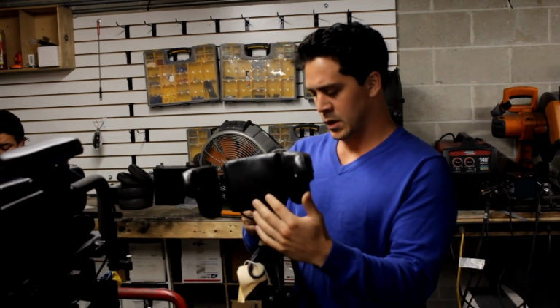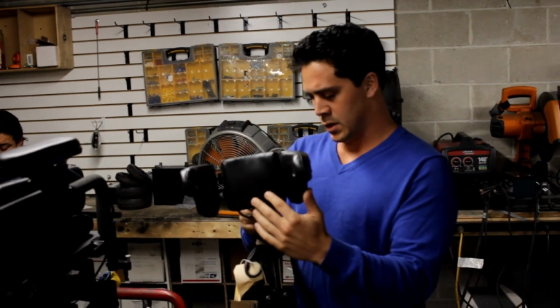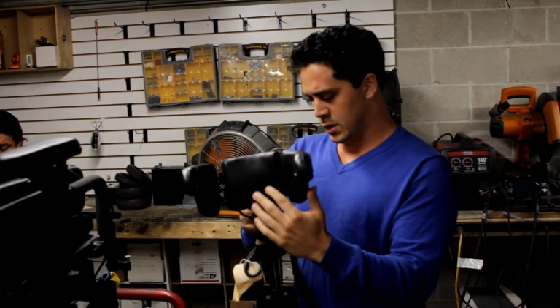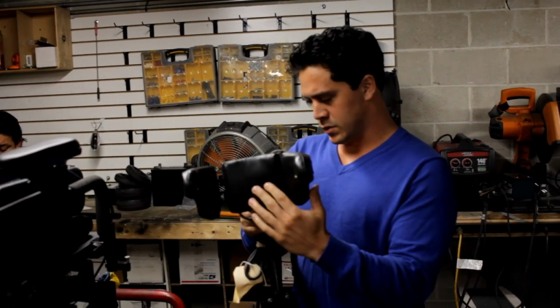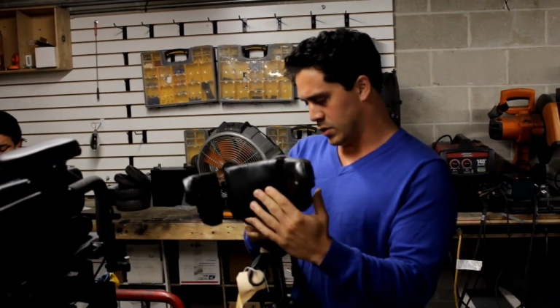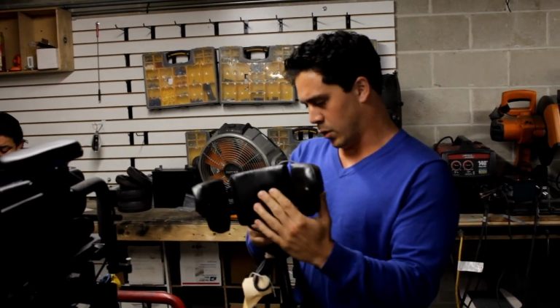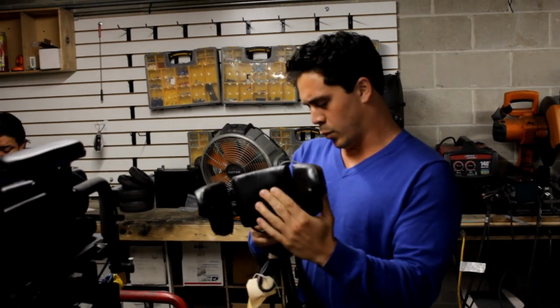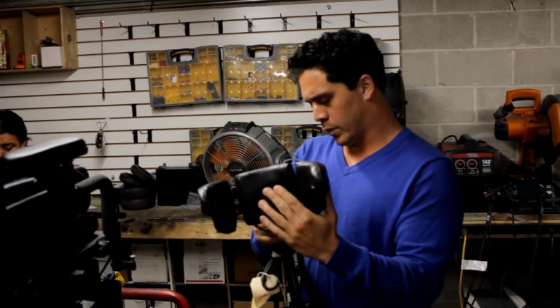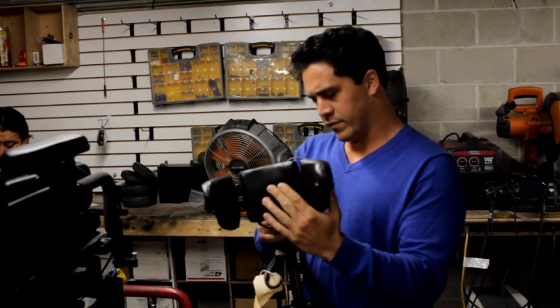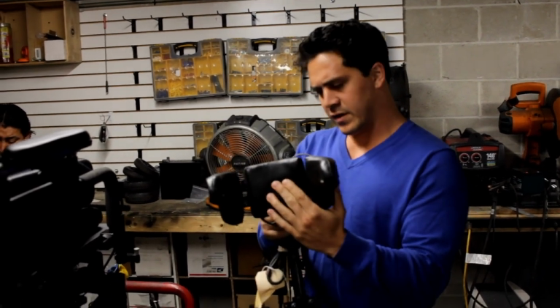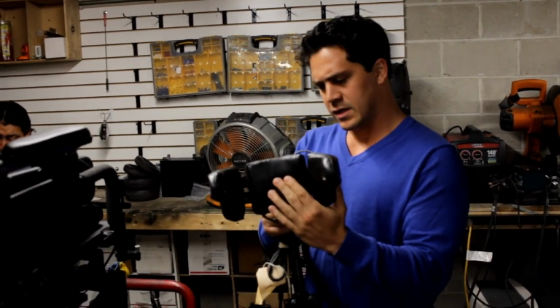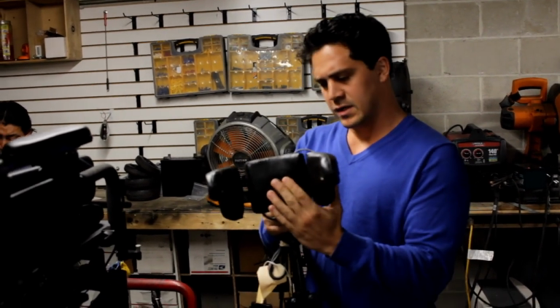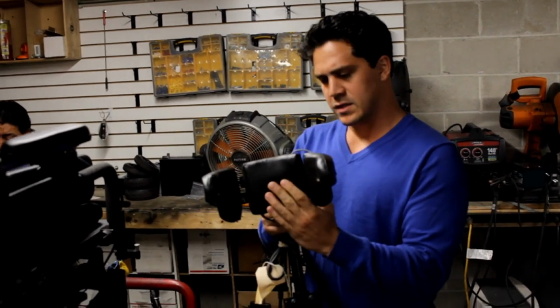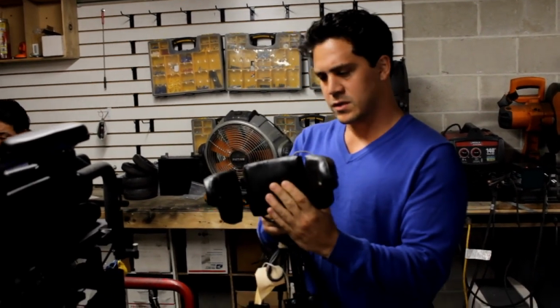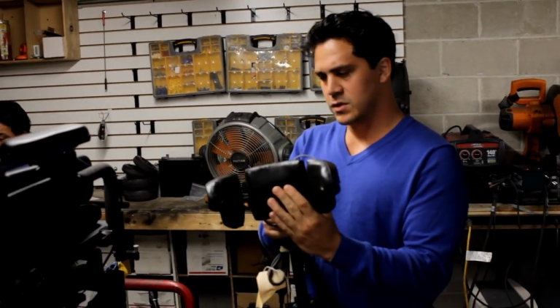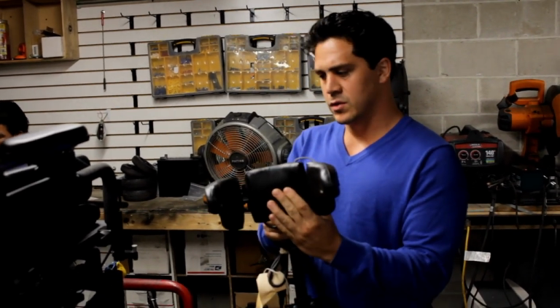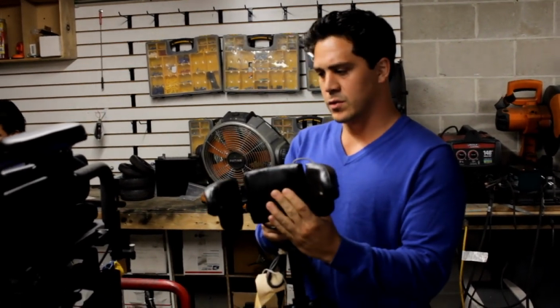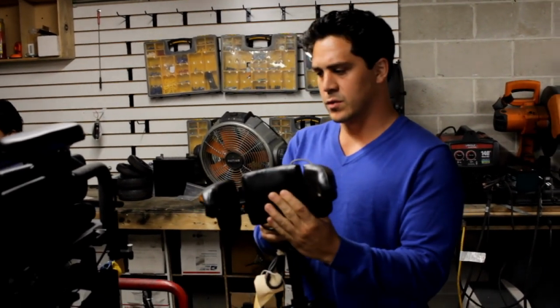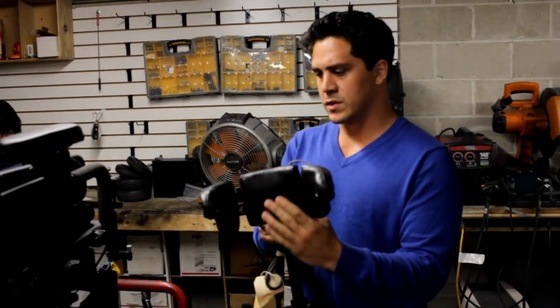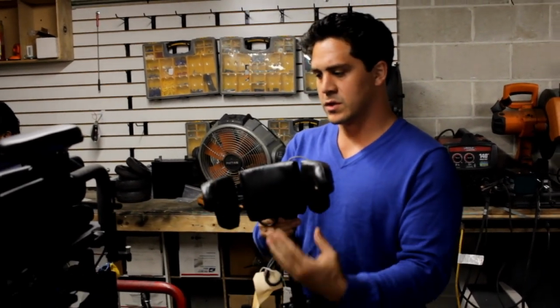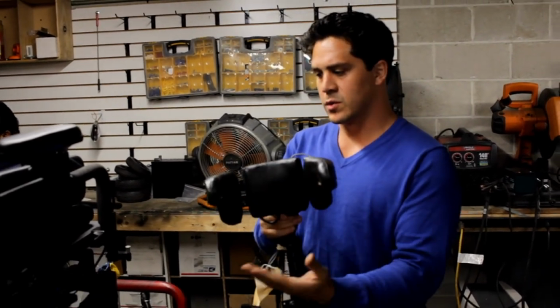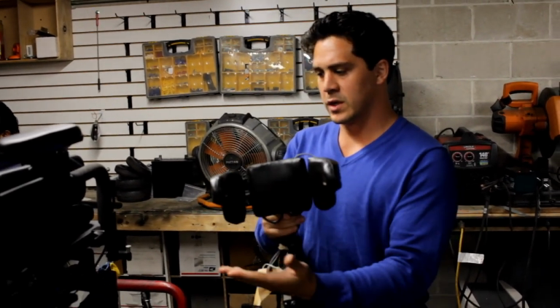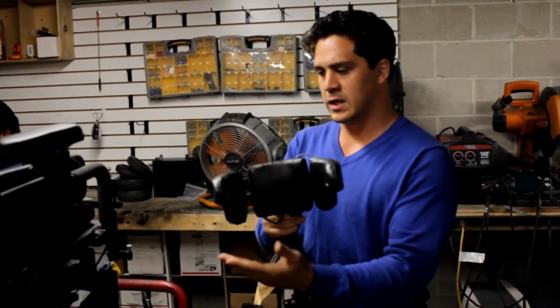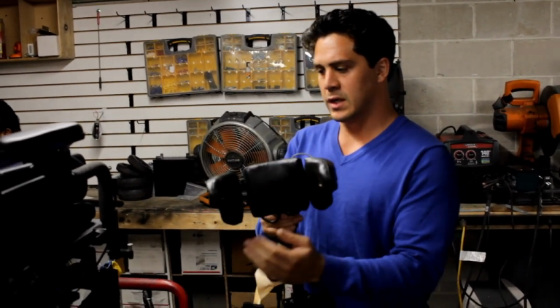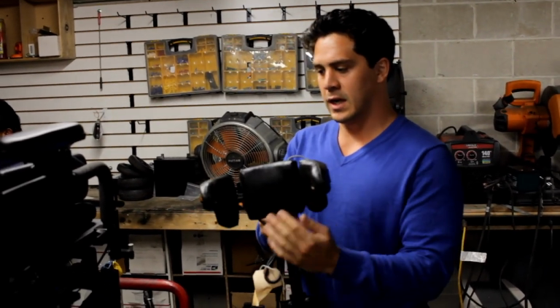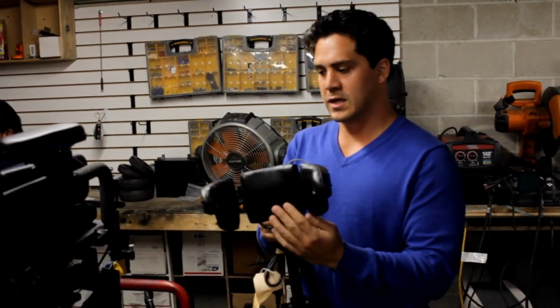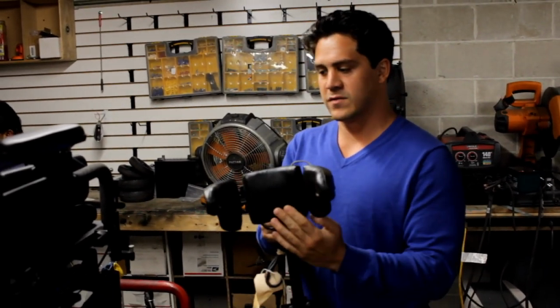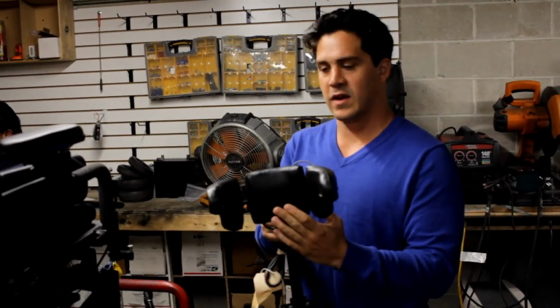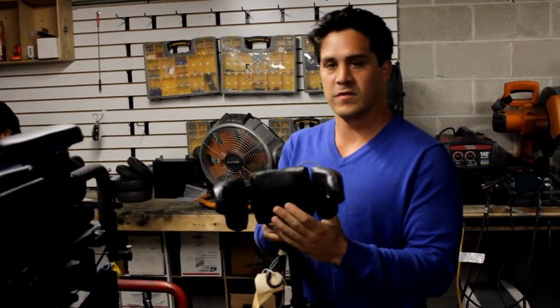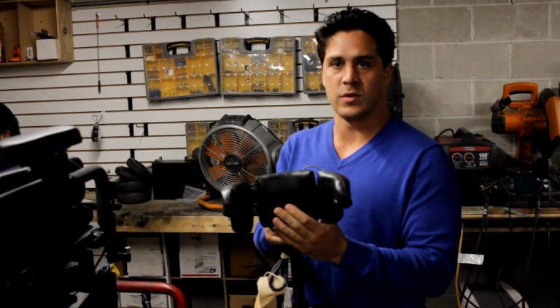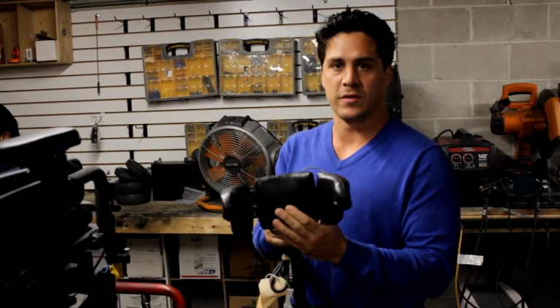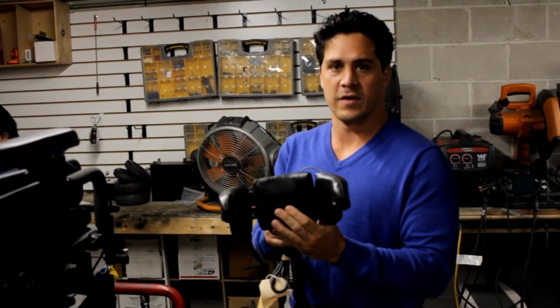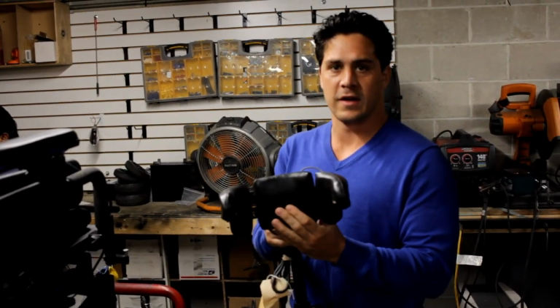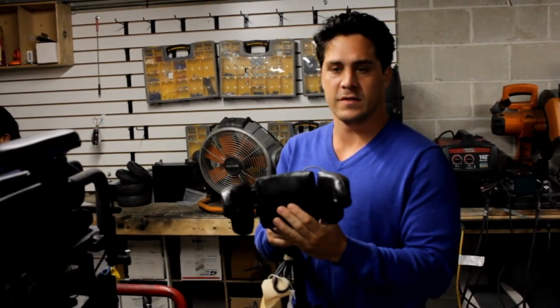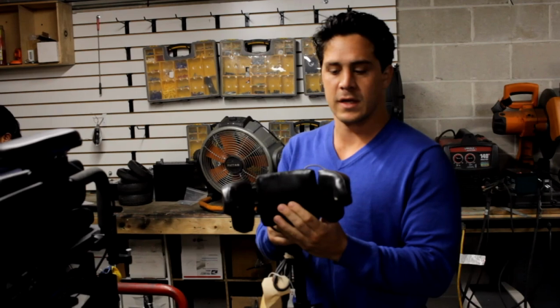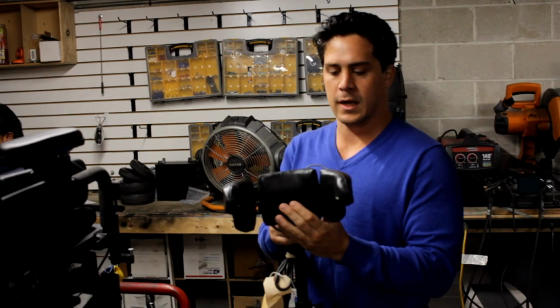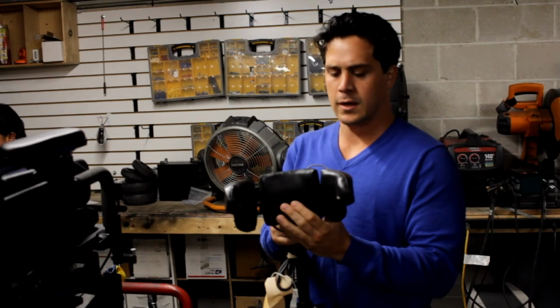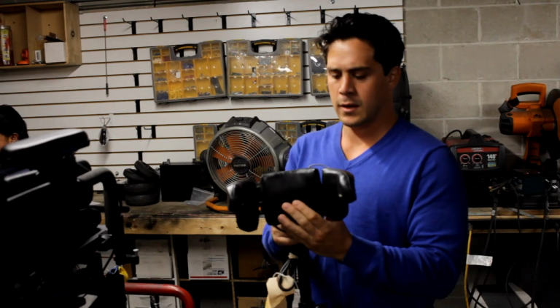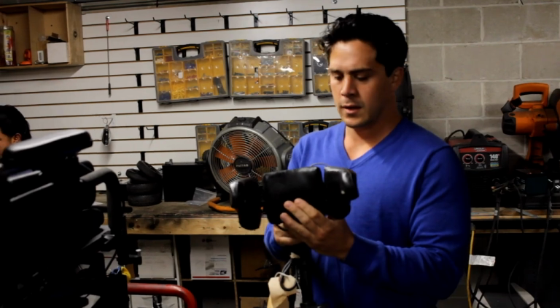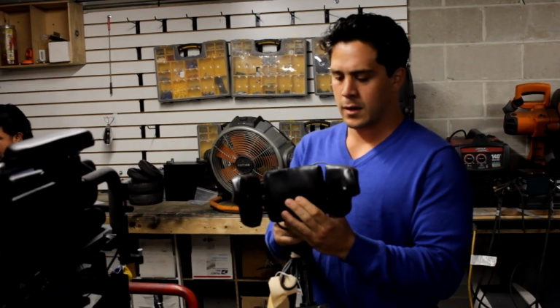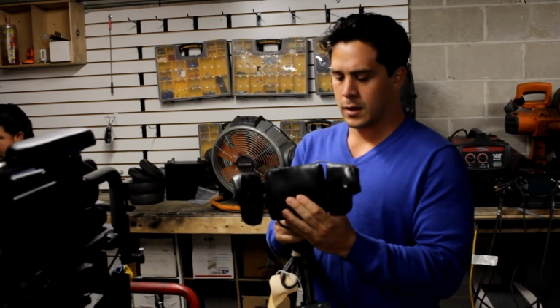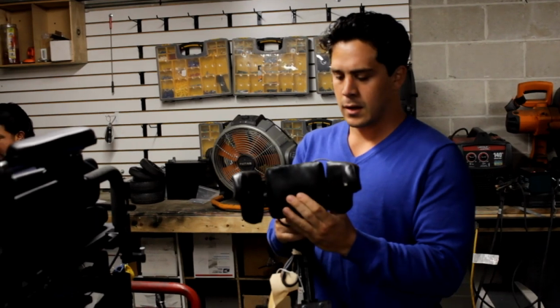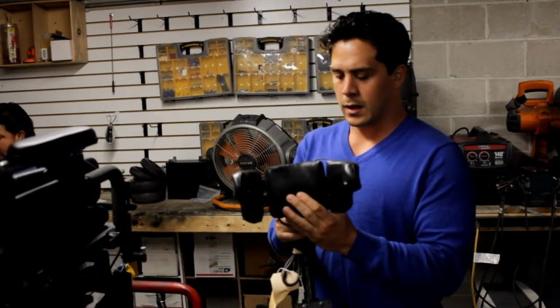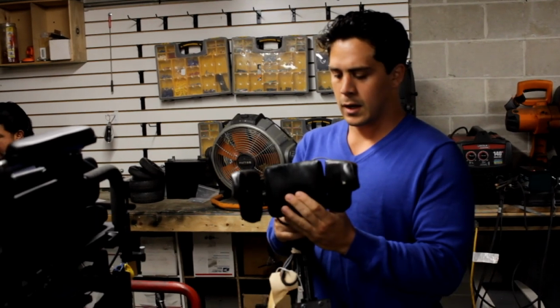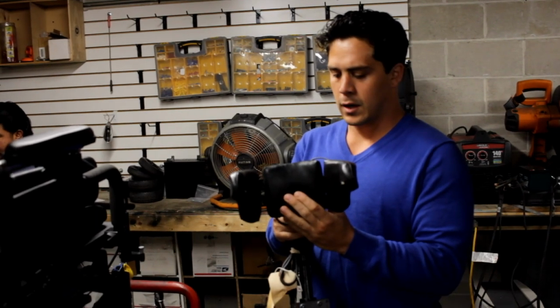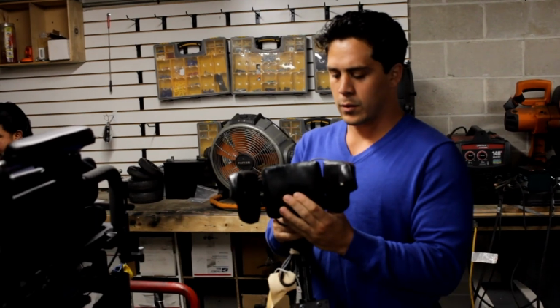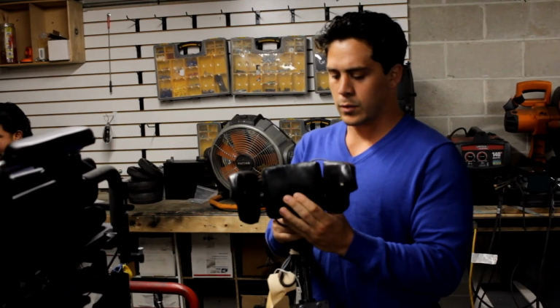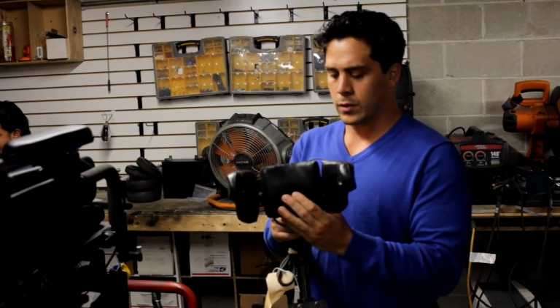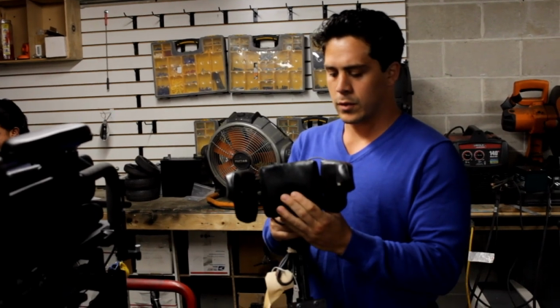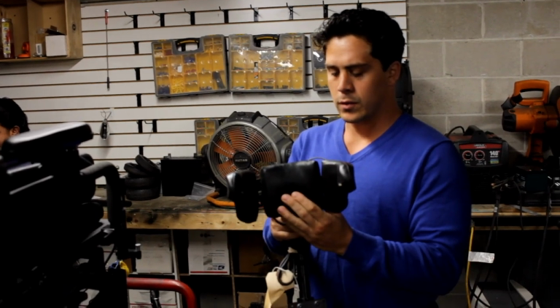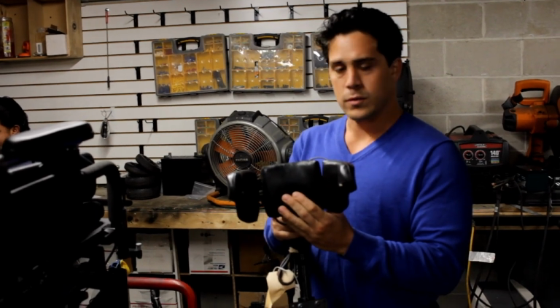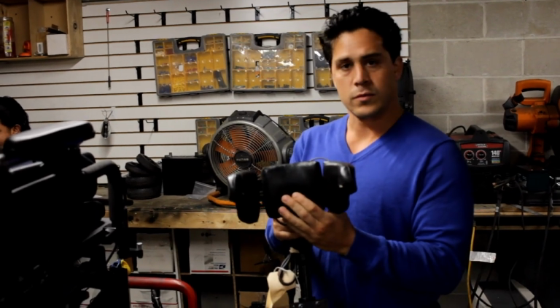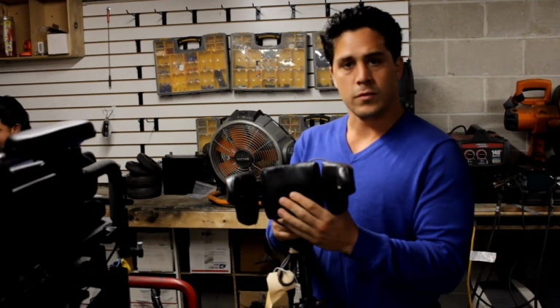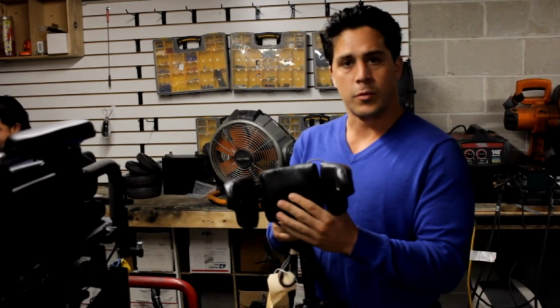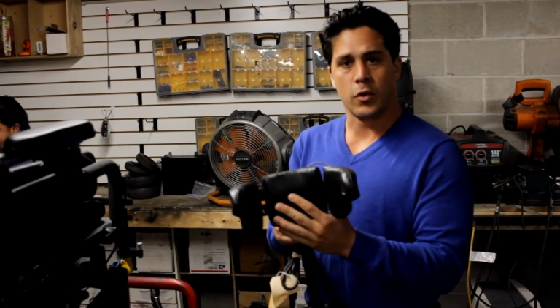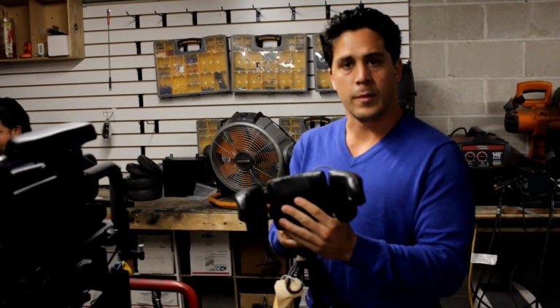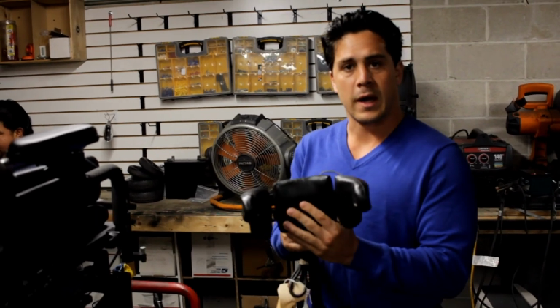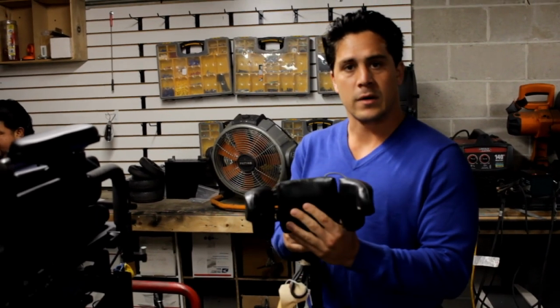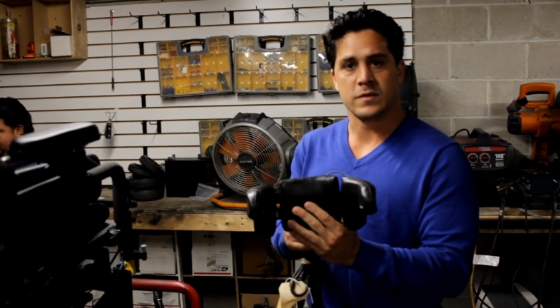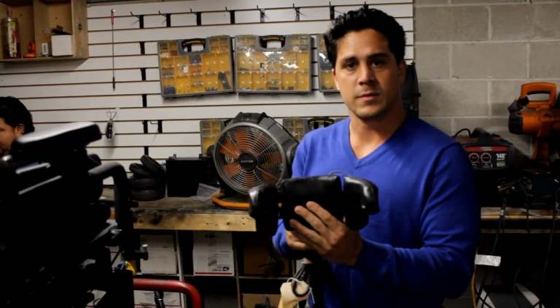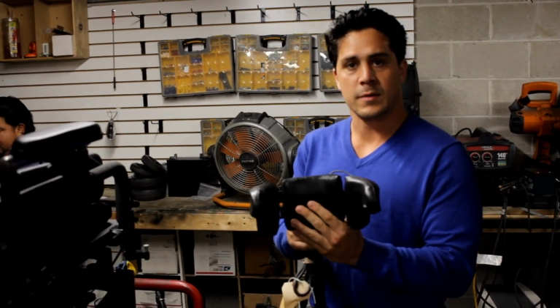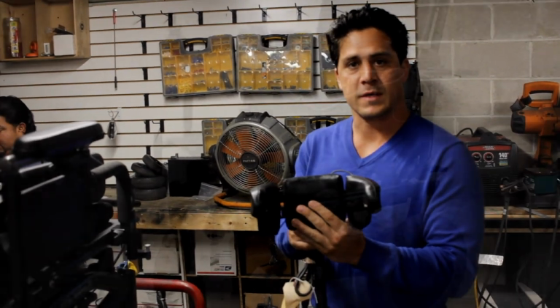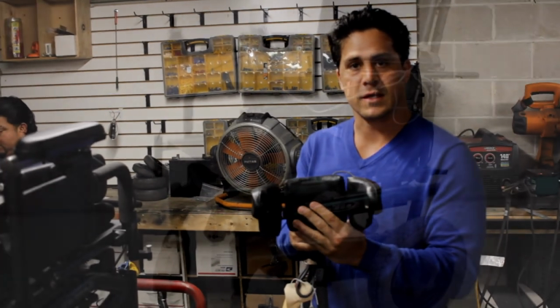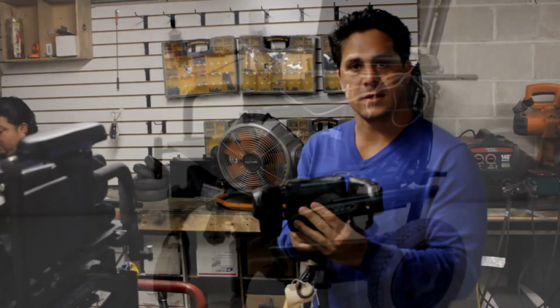So we're fitting this to this Quickie S525 today. We'll report back with some updates.